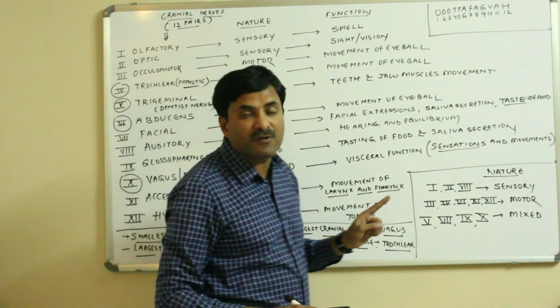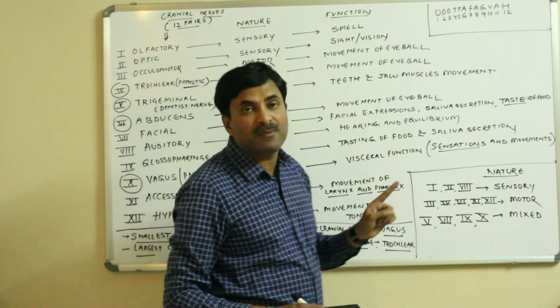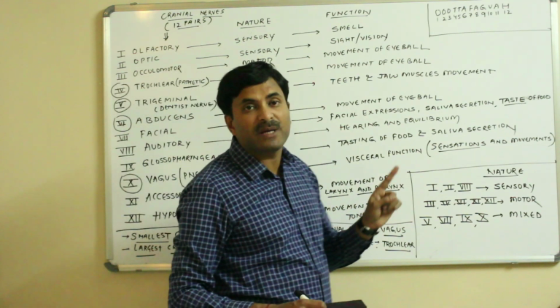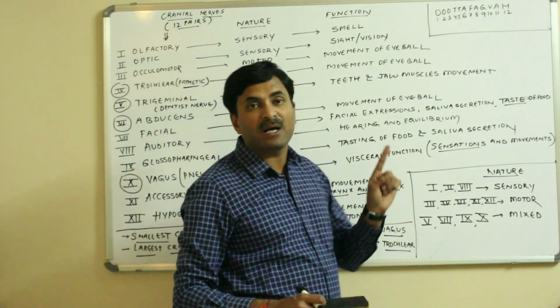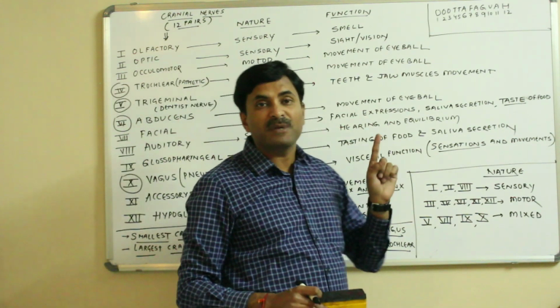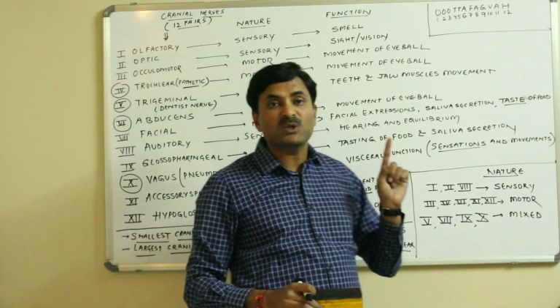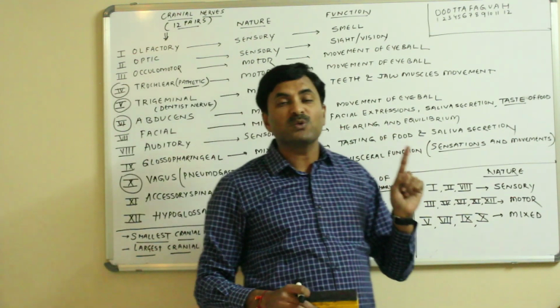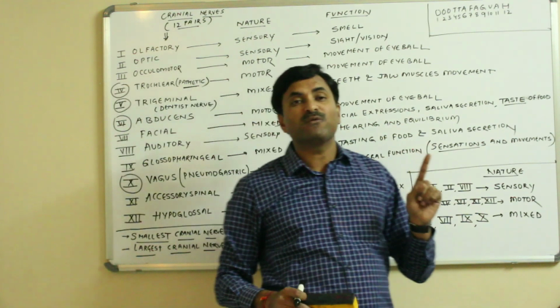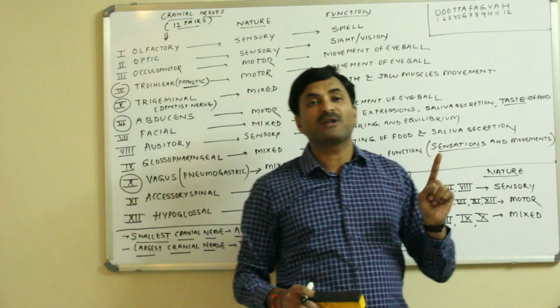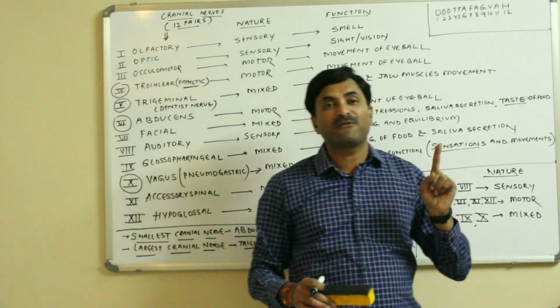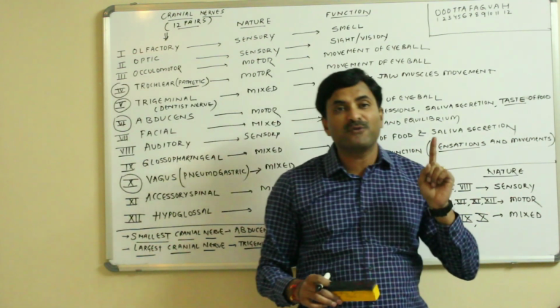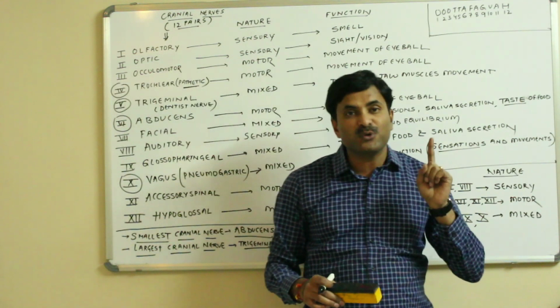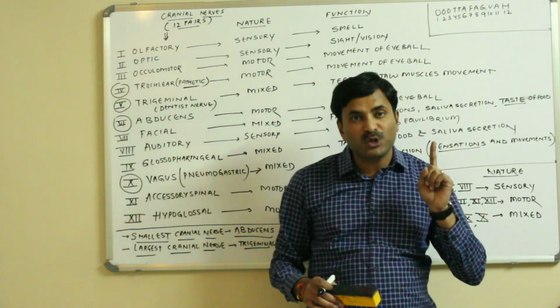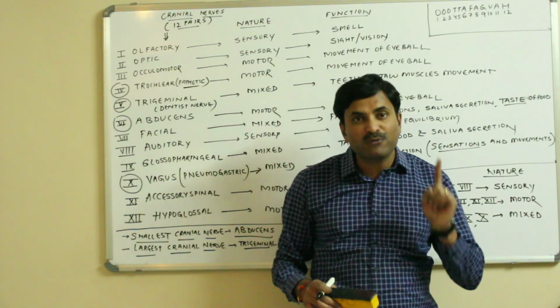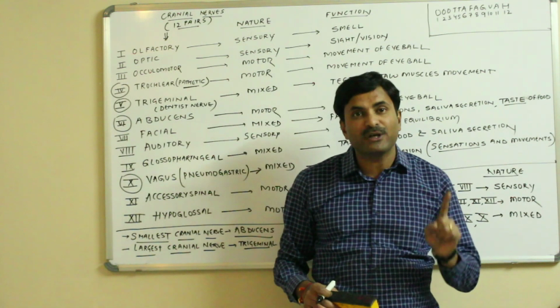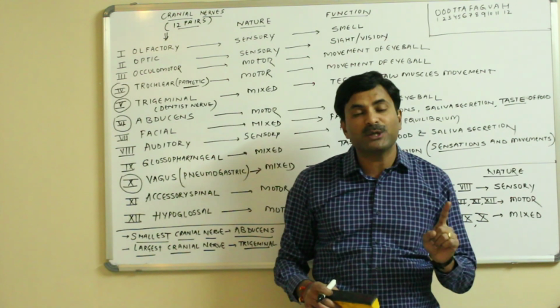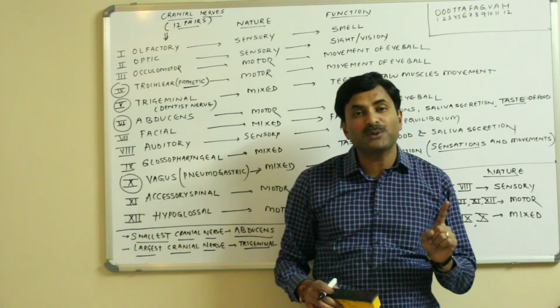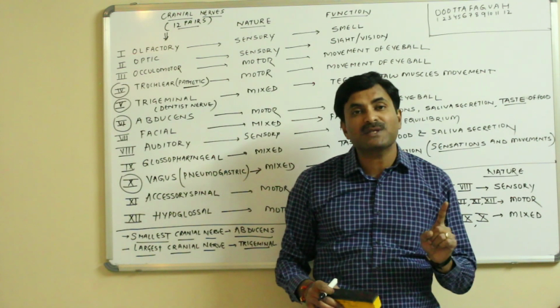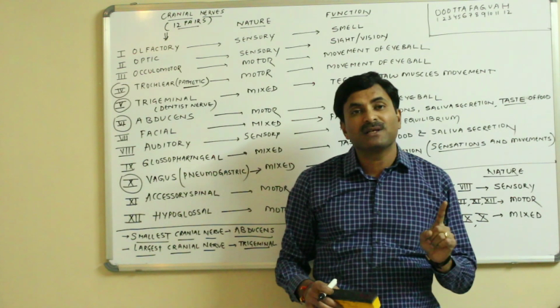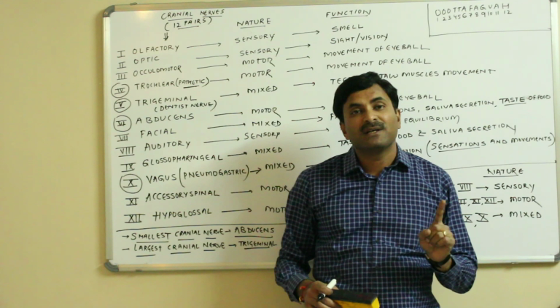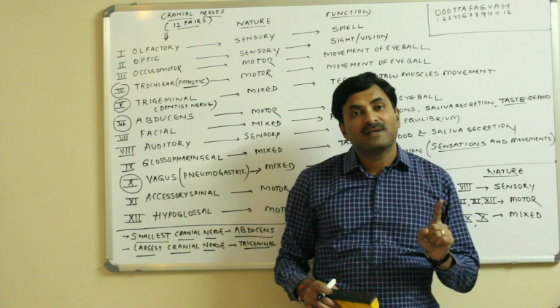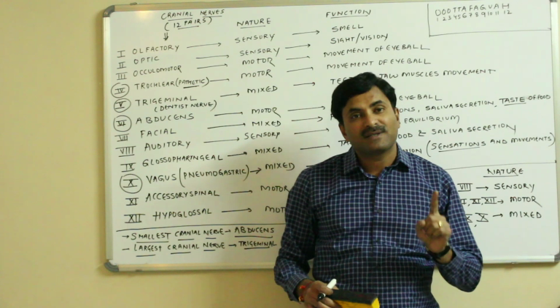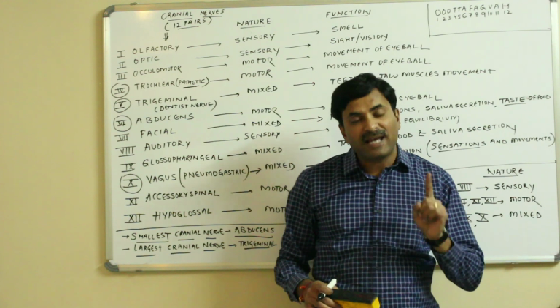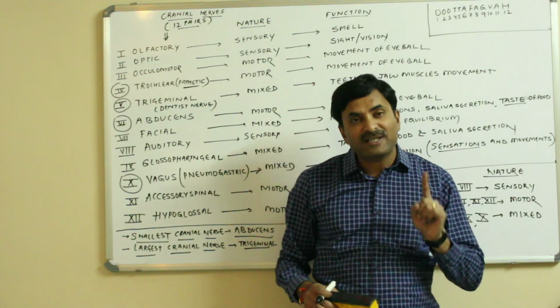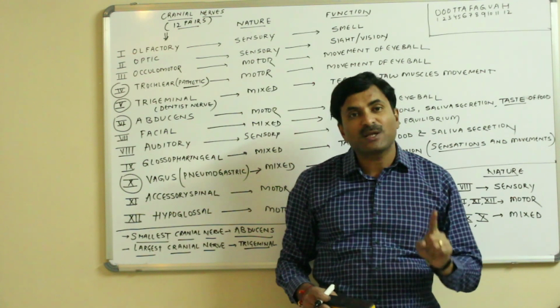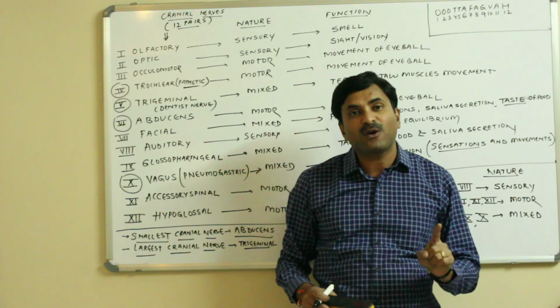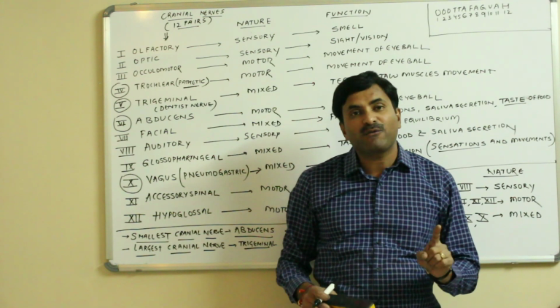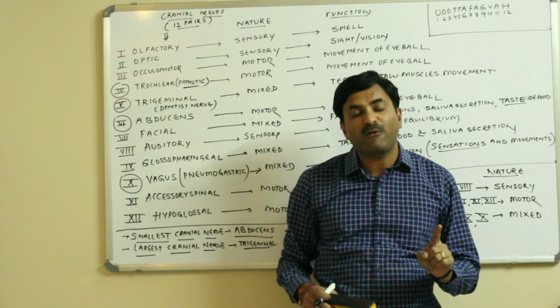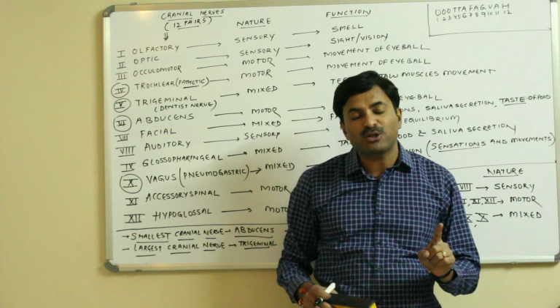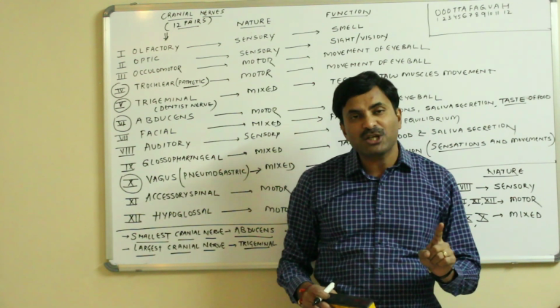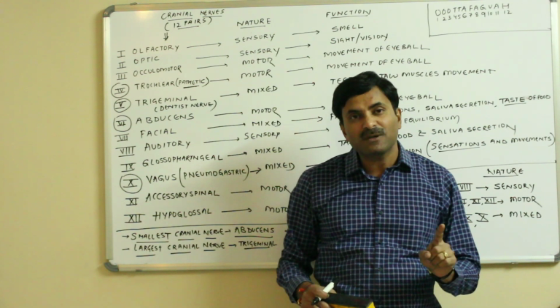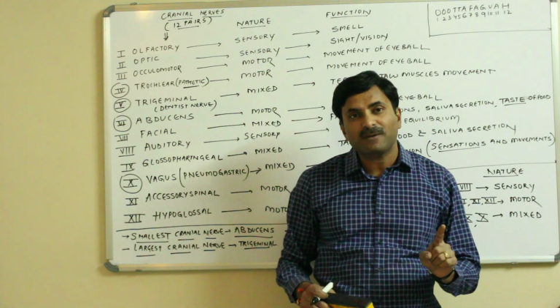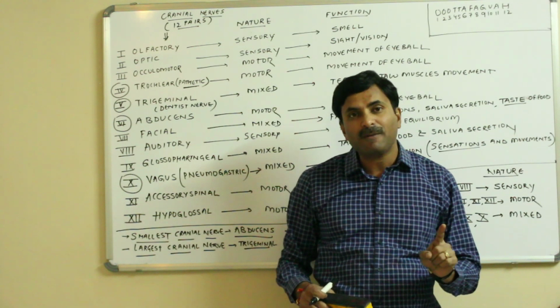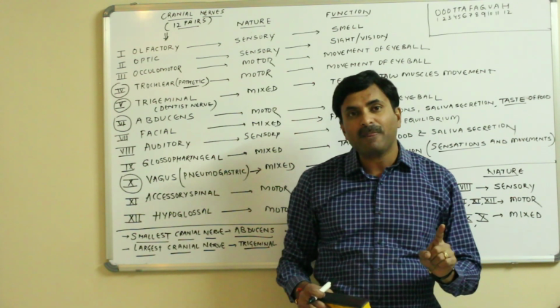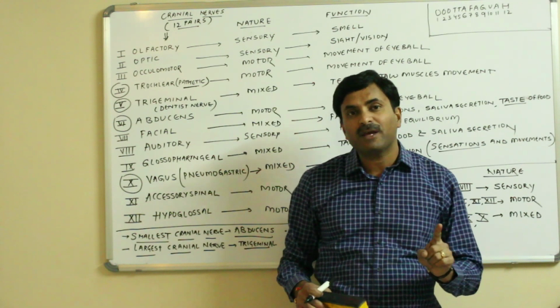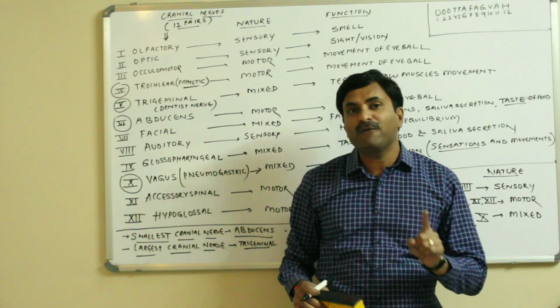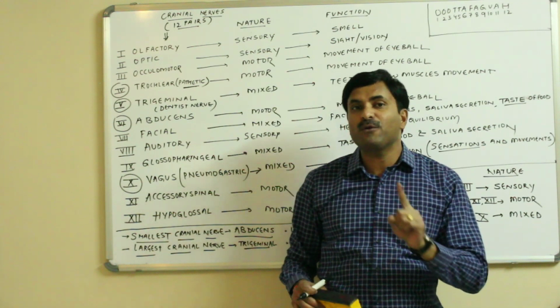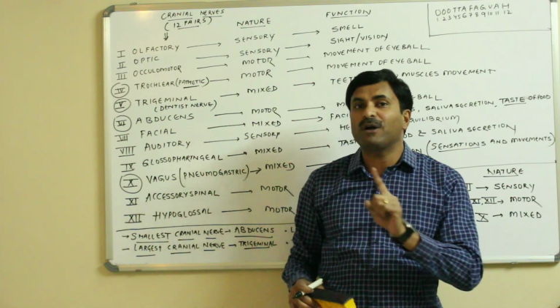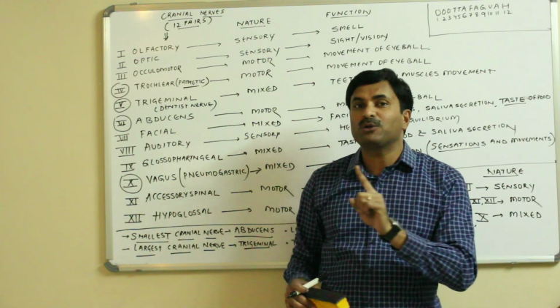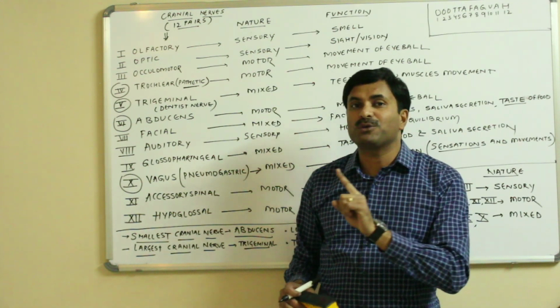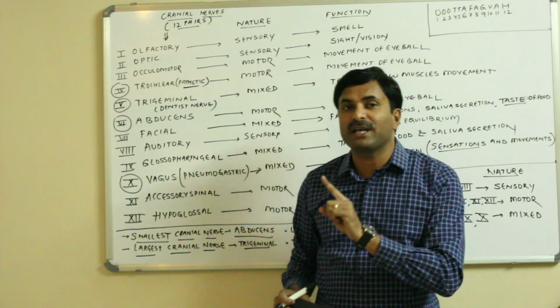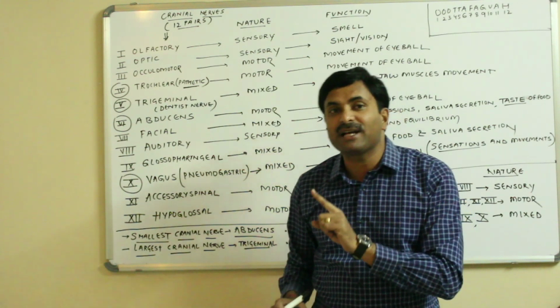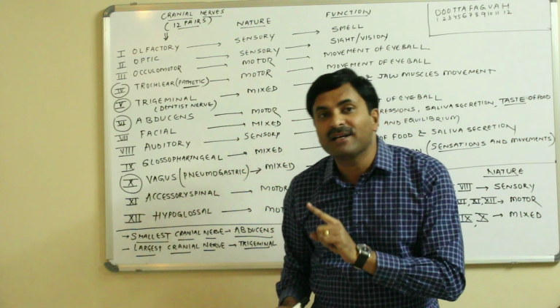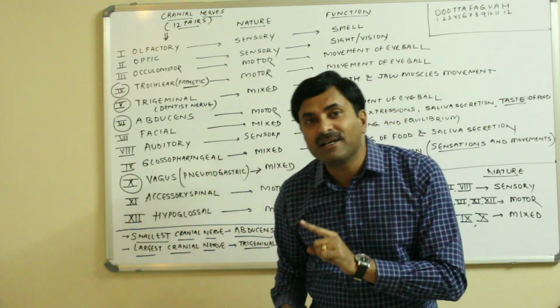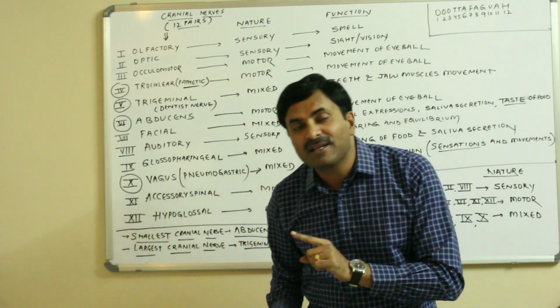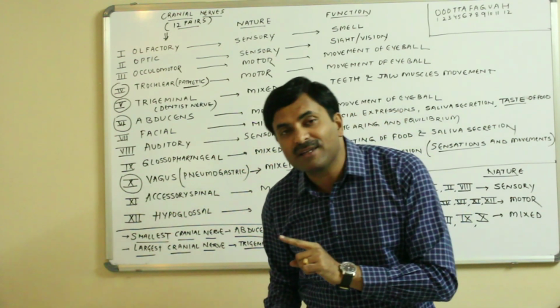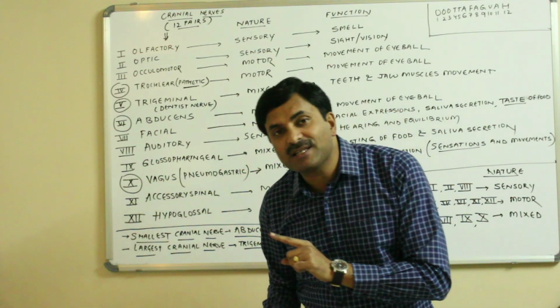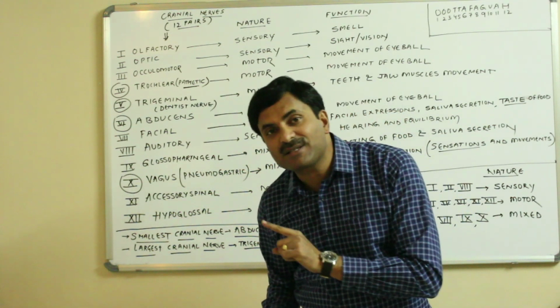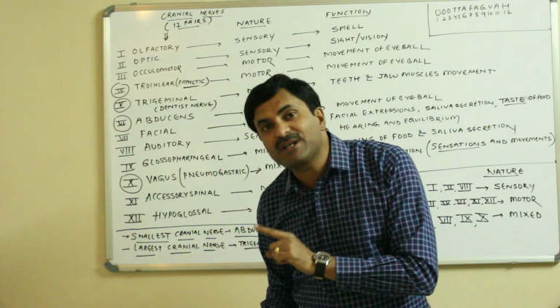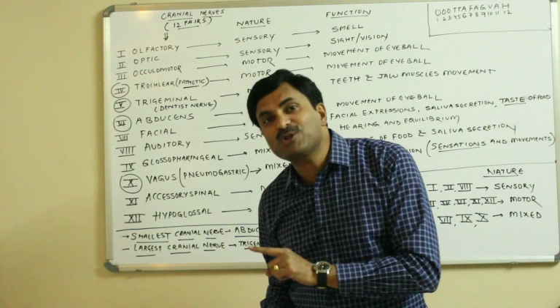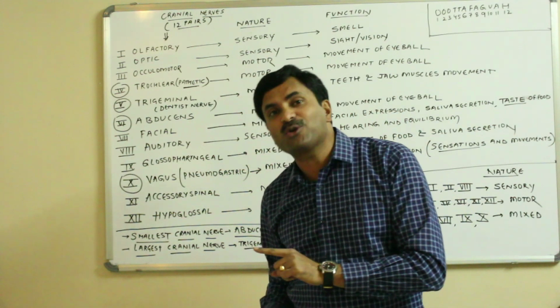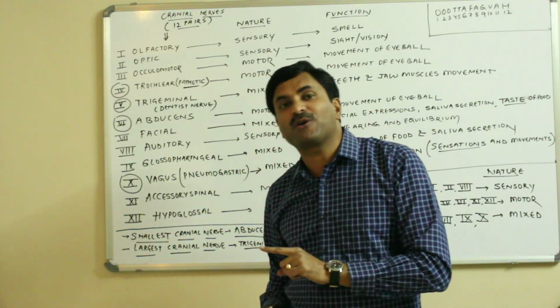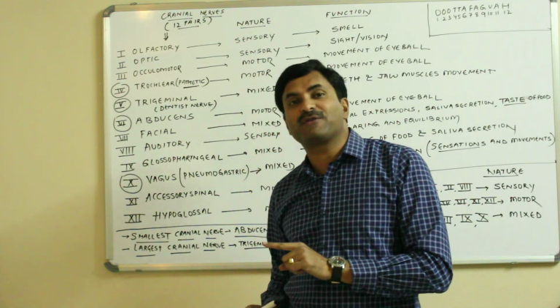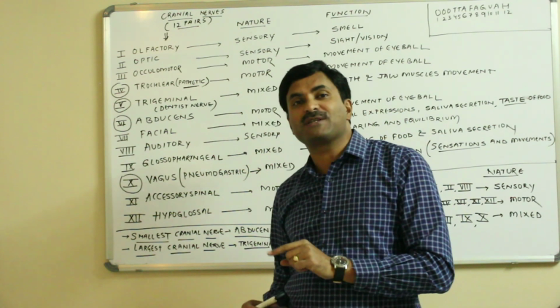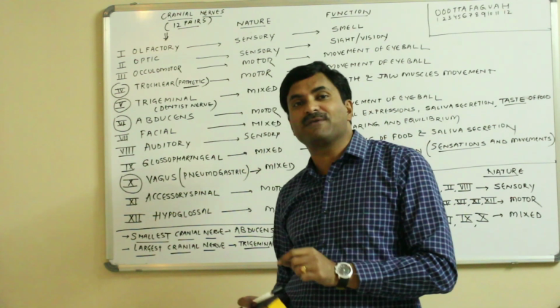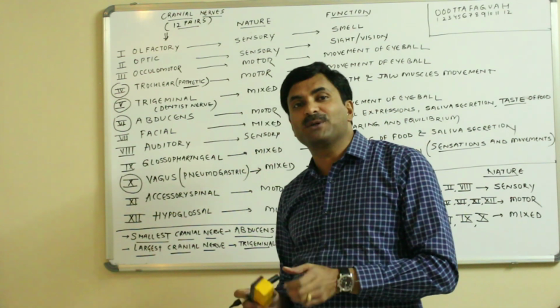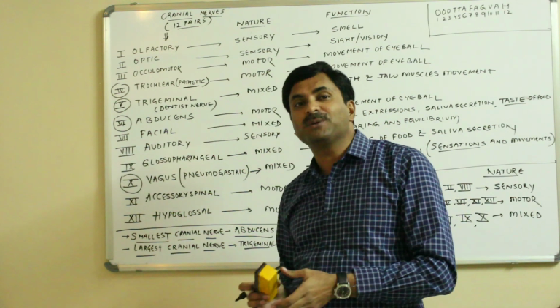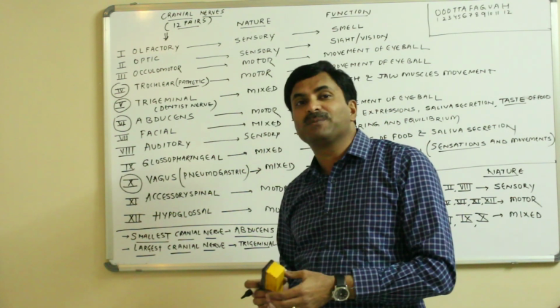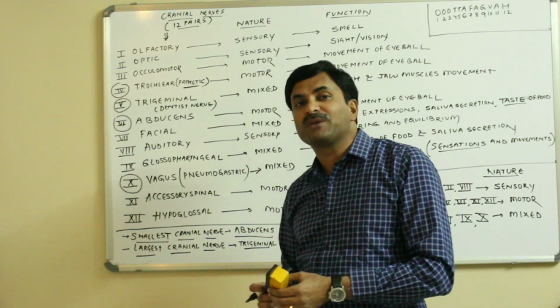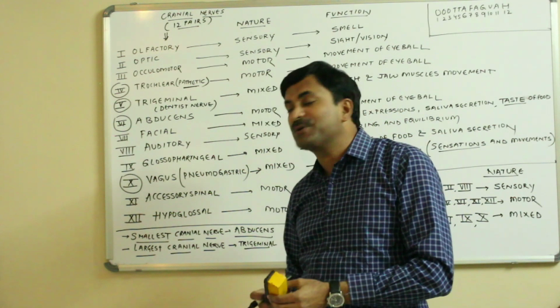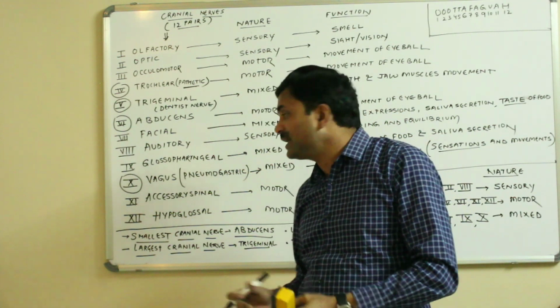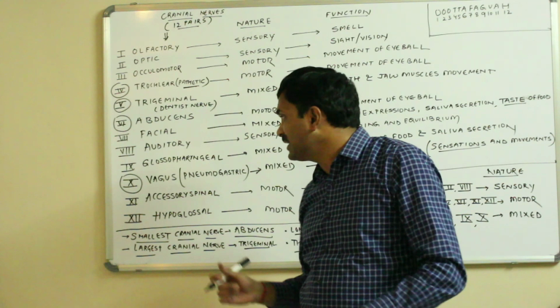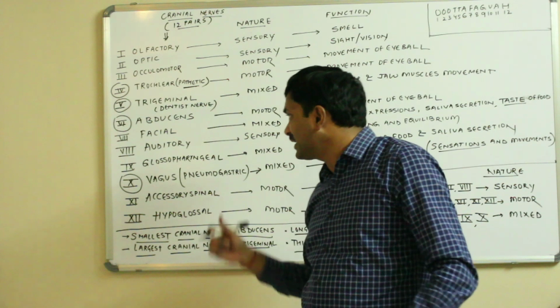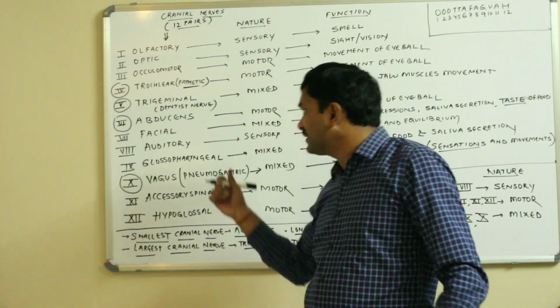So this video was based on the cranial nerves. We will be coming soon with new videos. Thanks a lot for watching. If you want to take a screenshot of this video, you can.